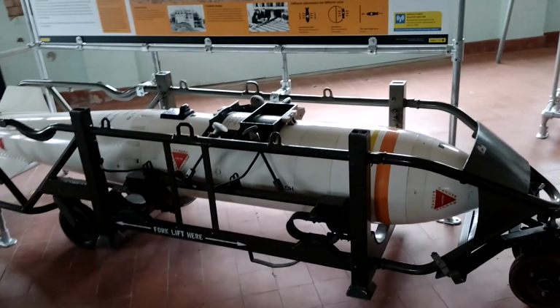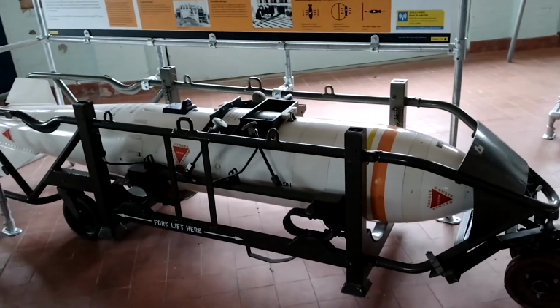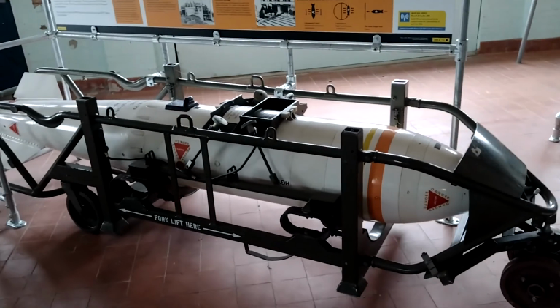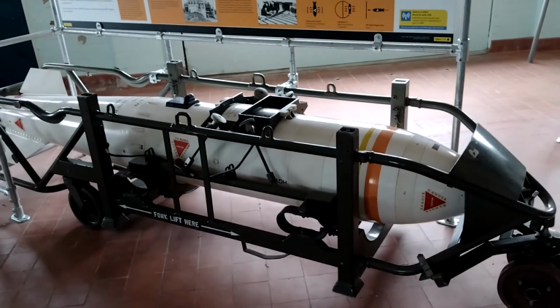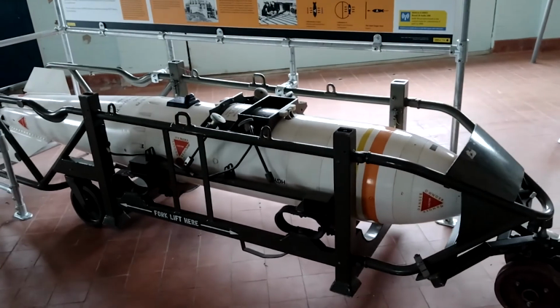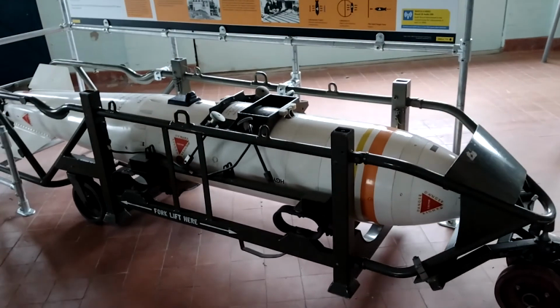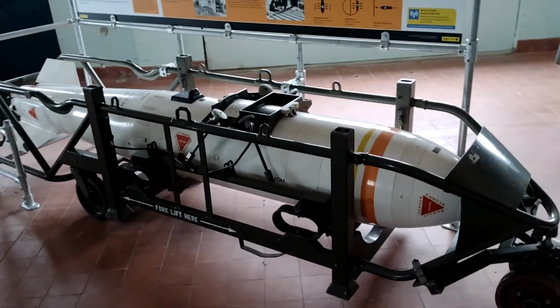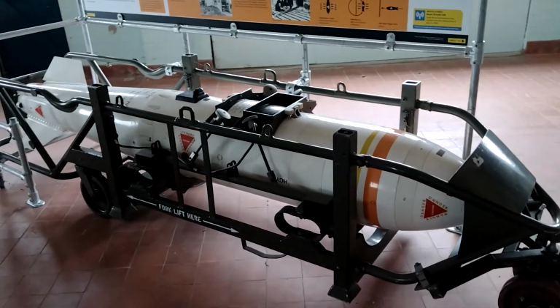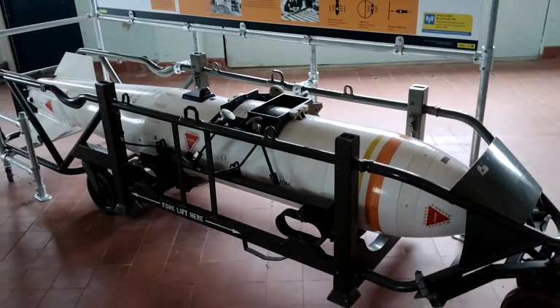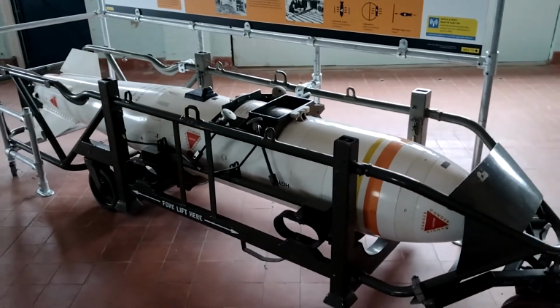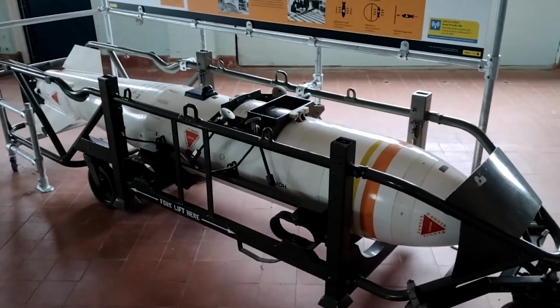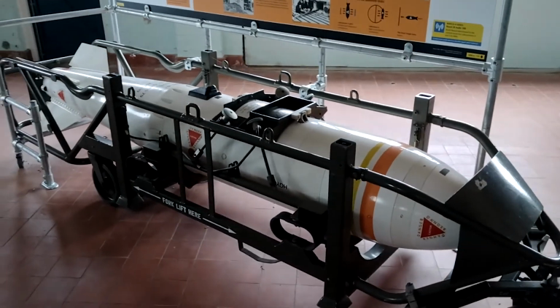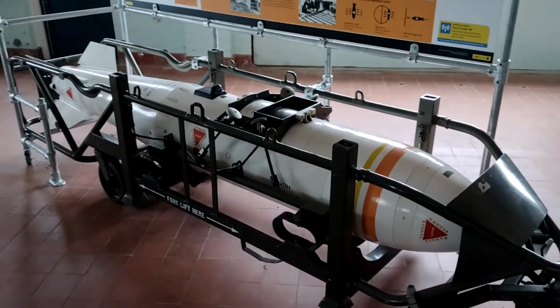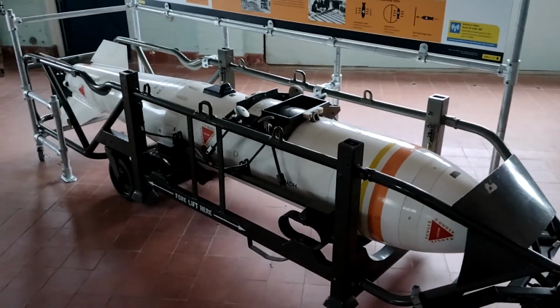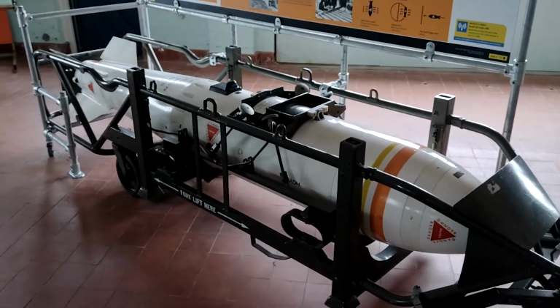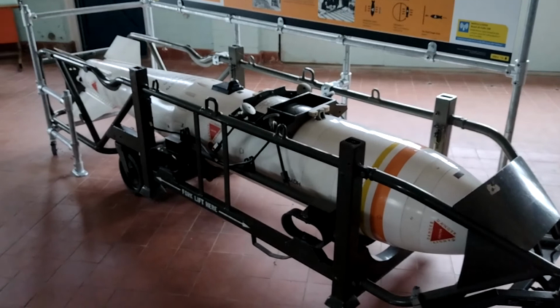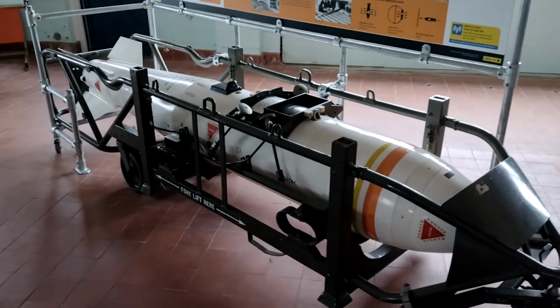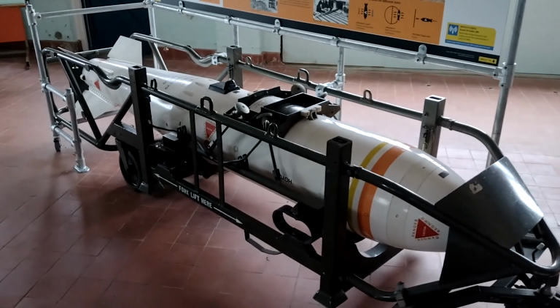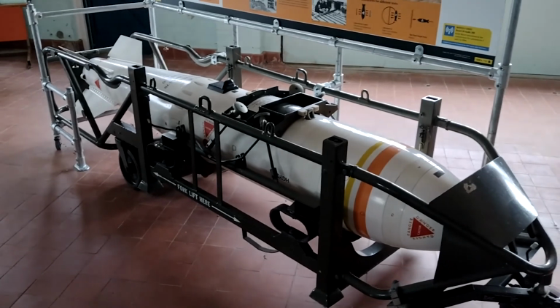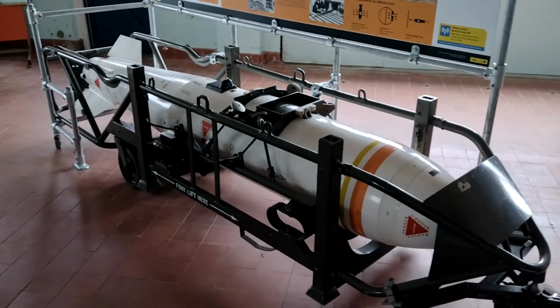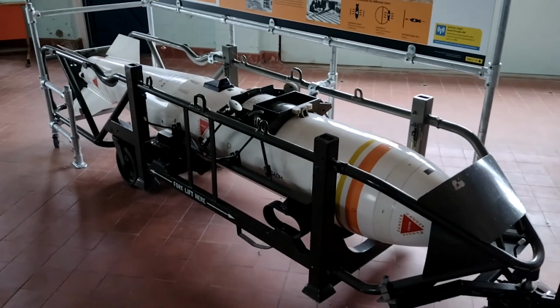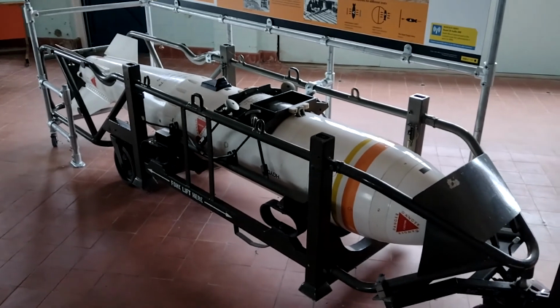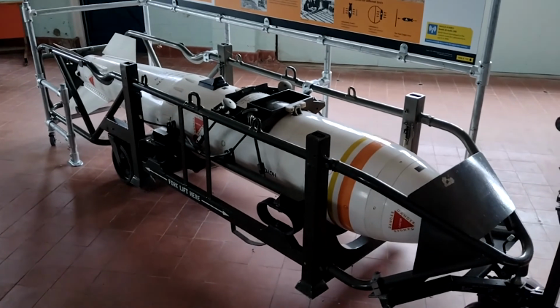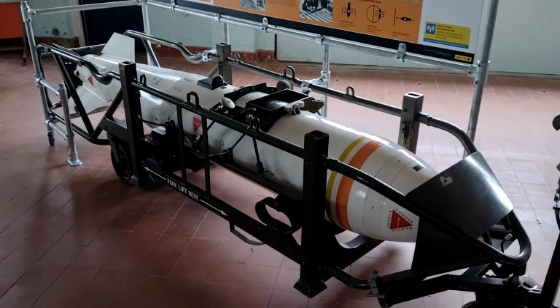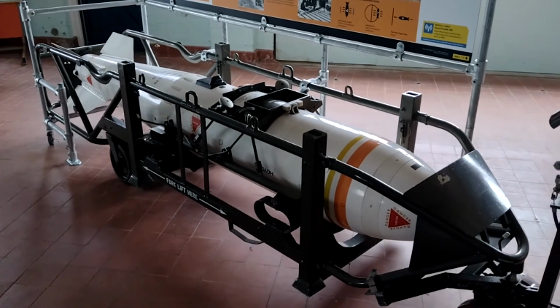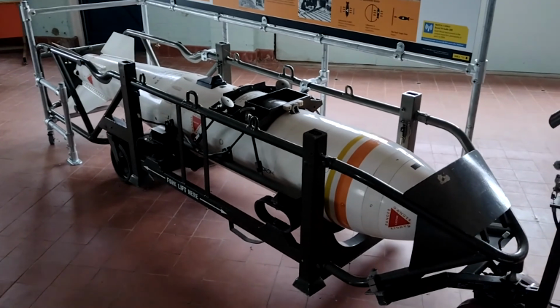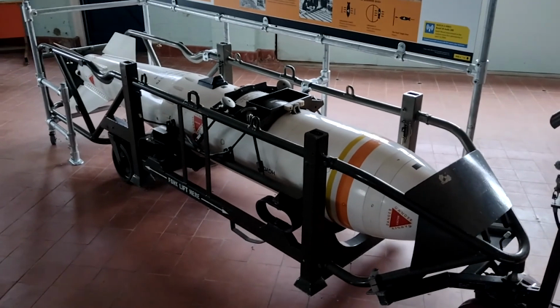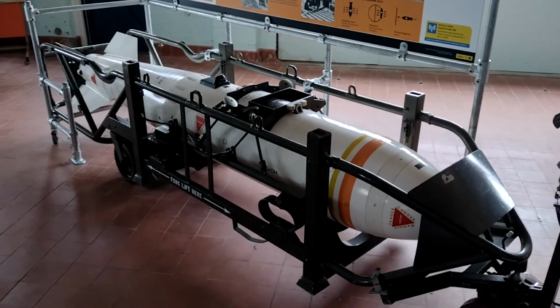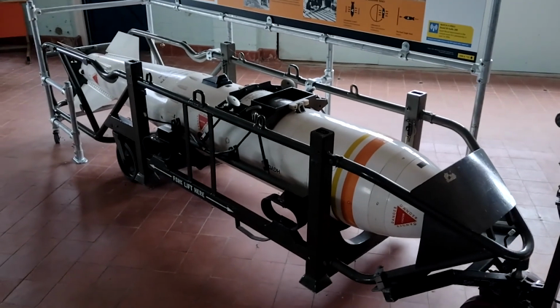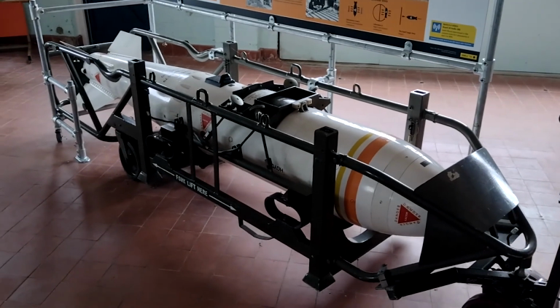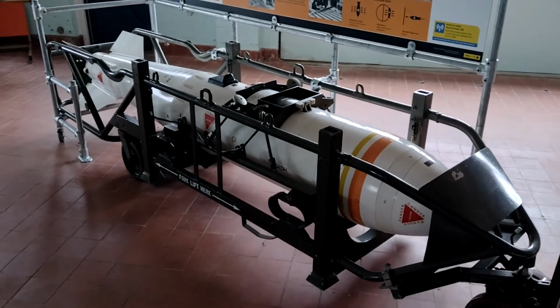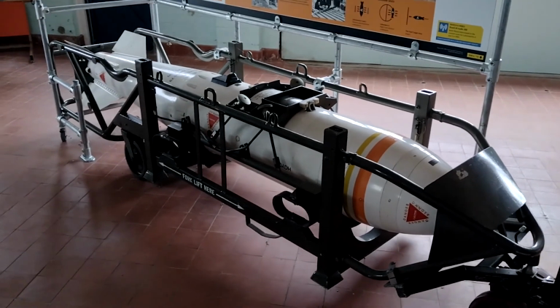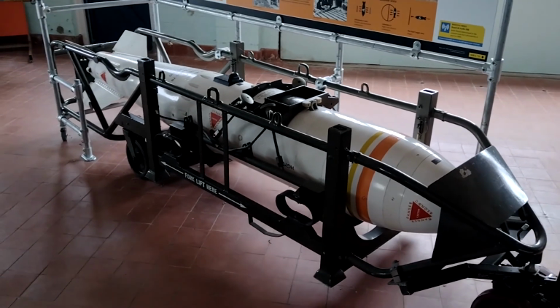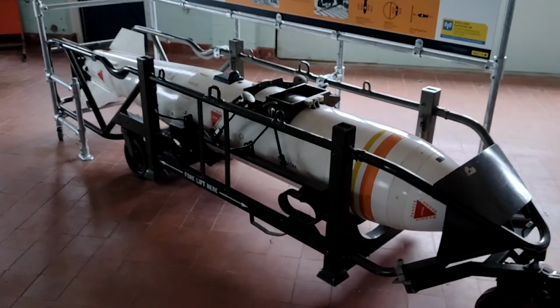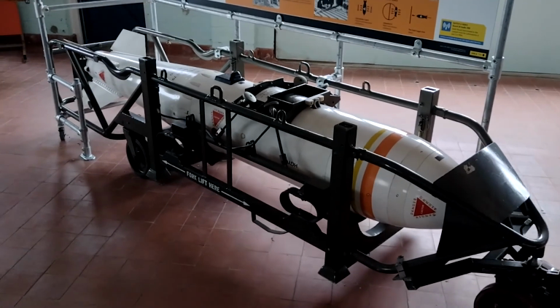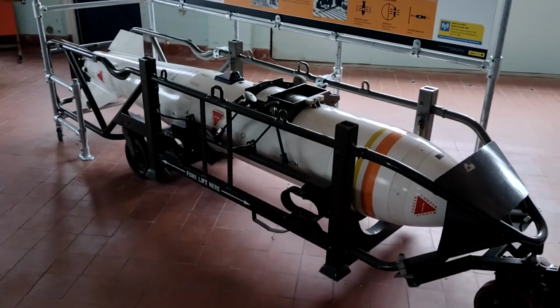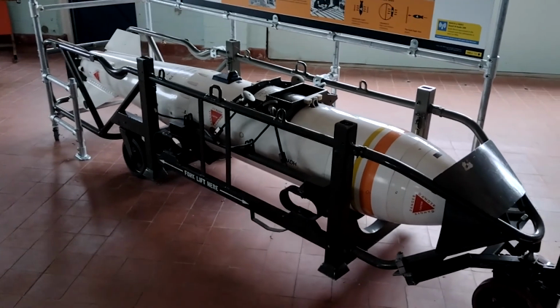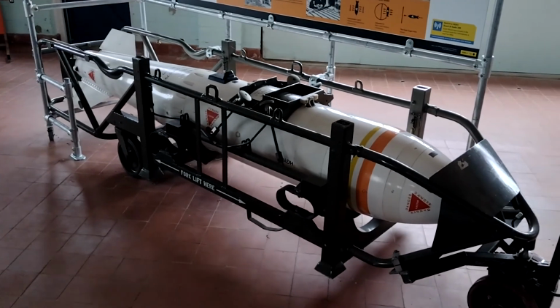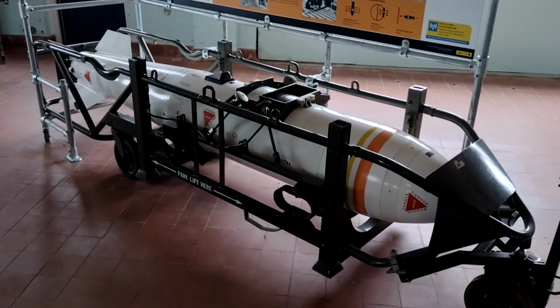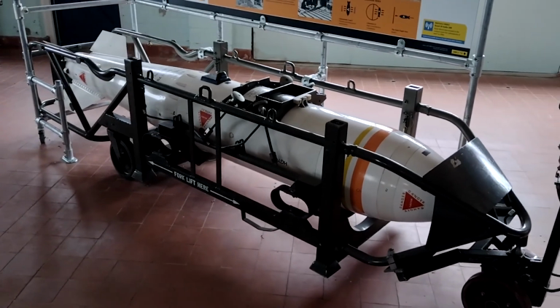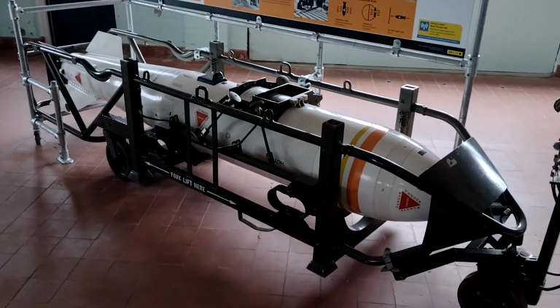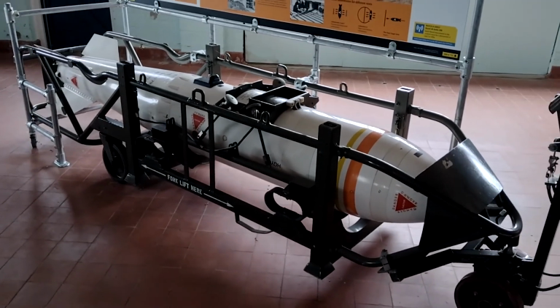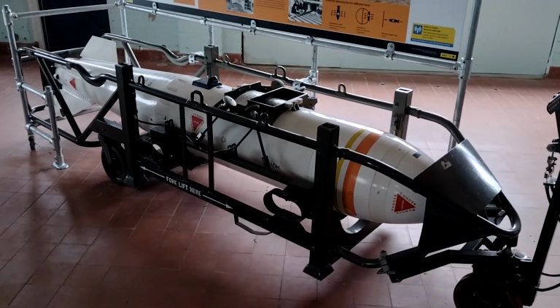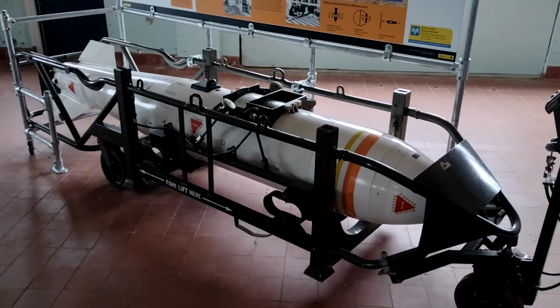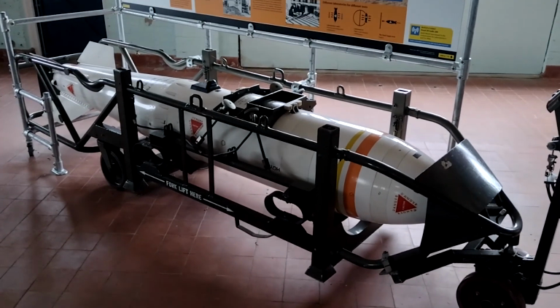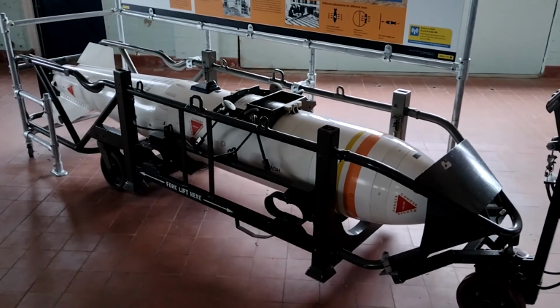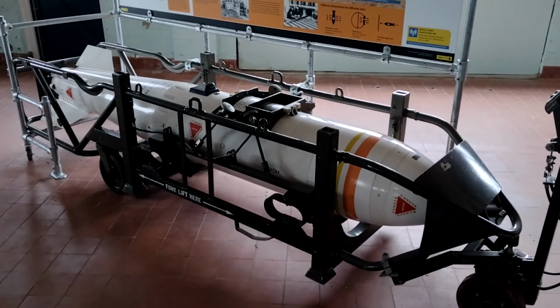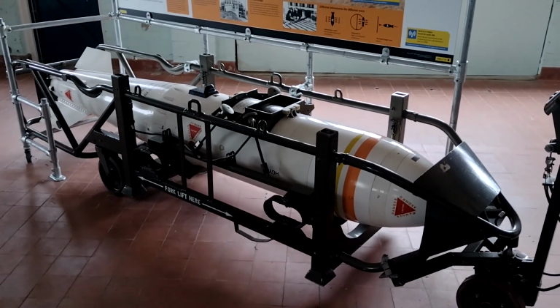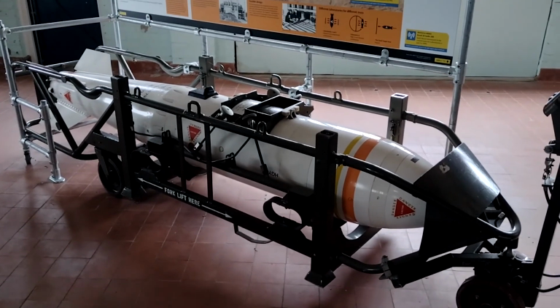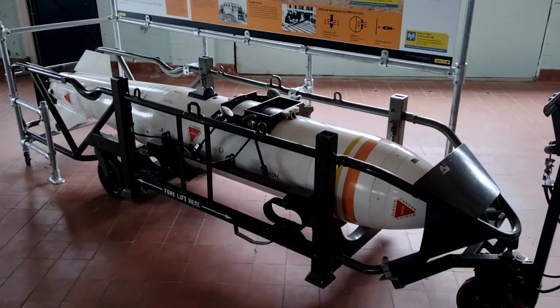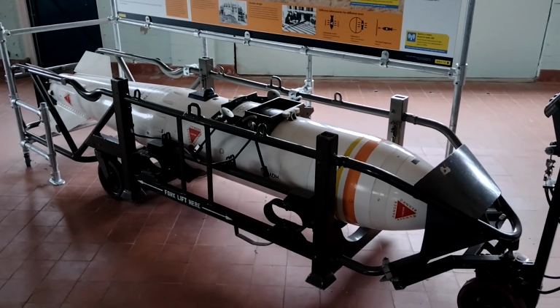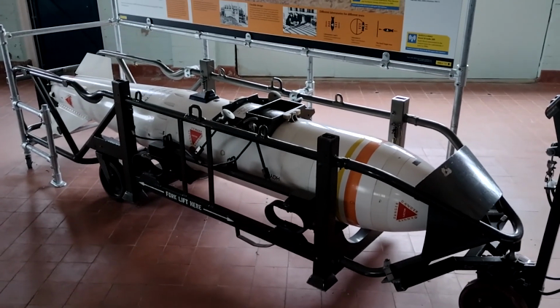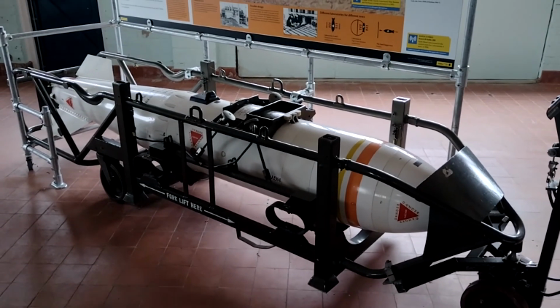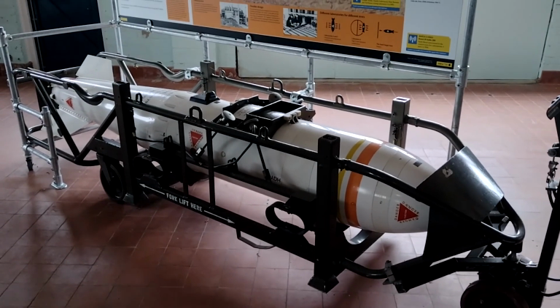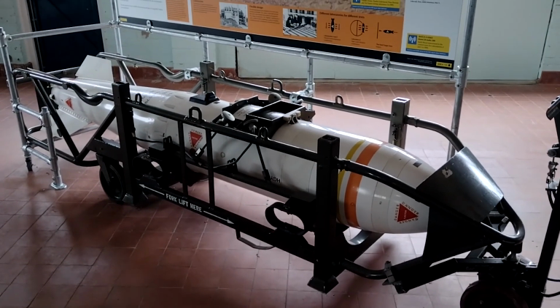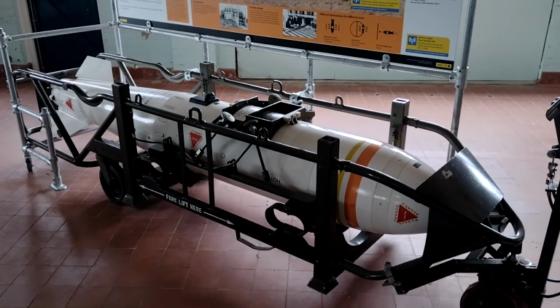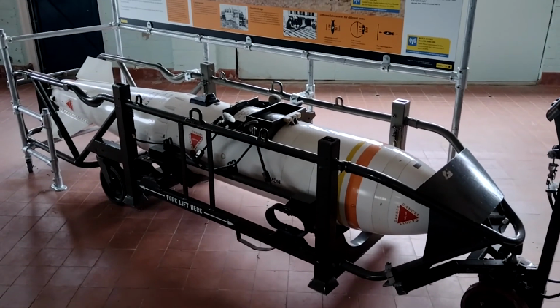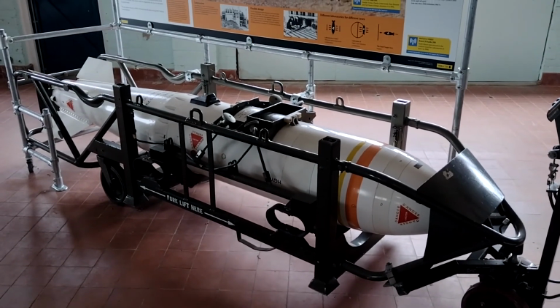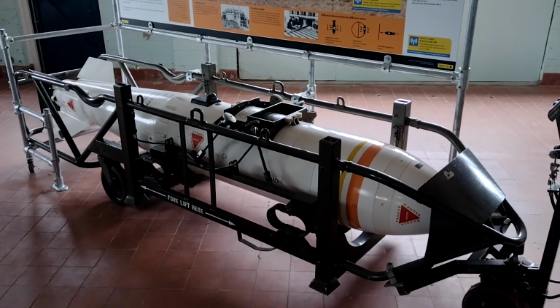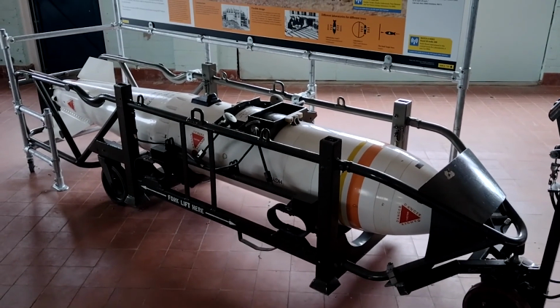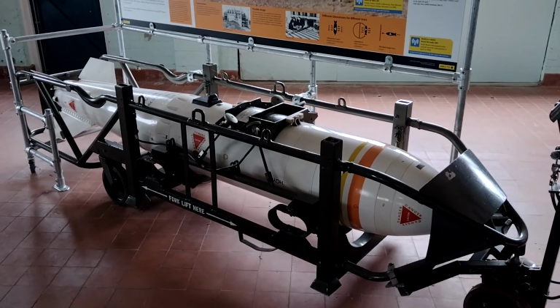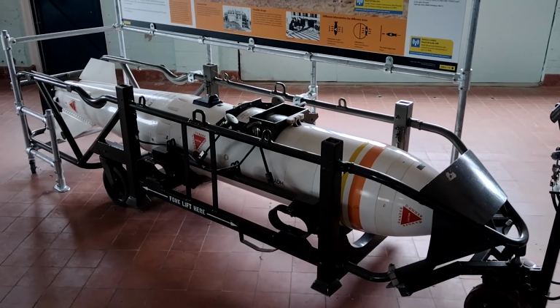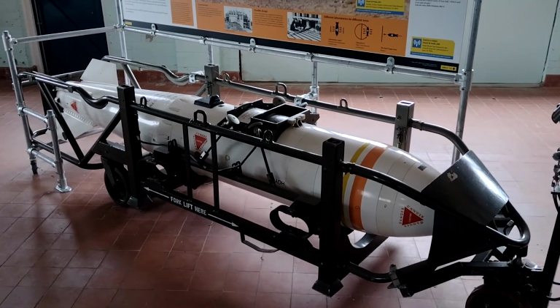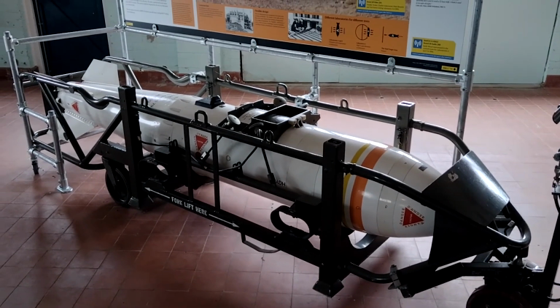This is WE177. This is the only atomic bomb owned by the National Trust.